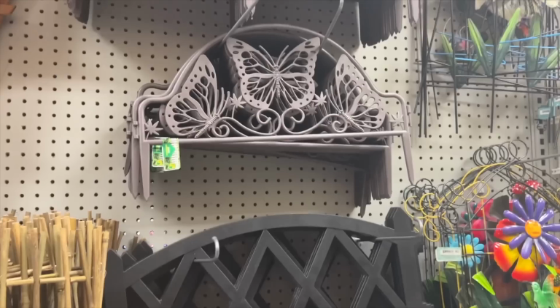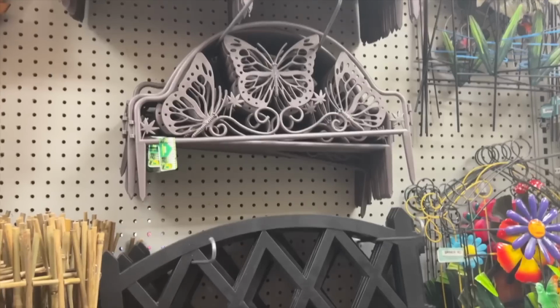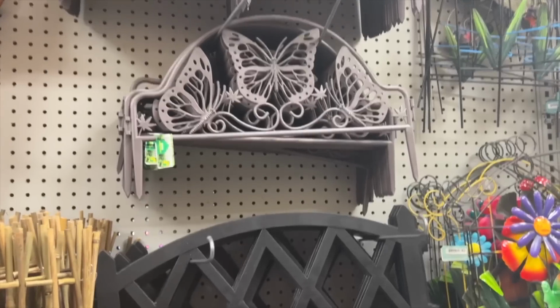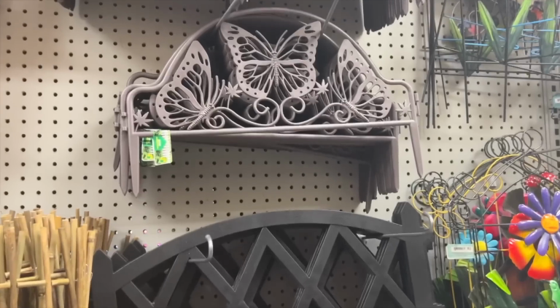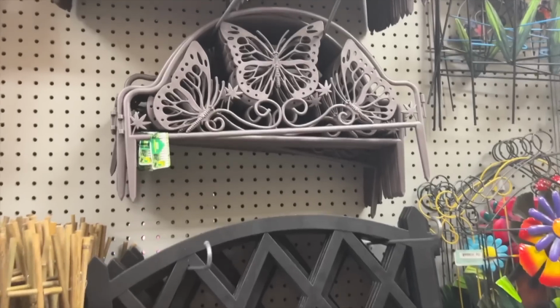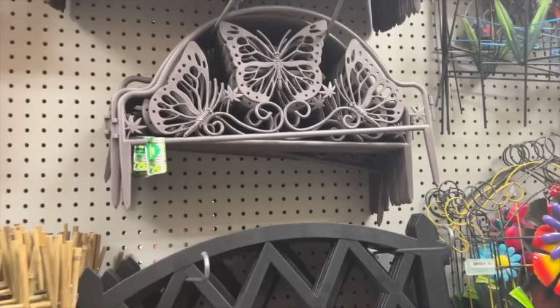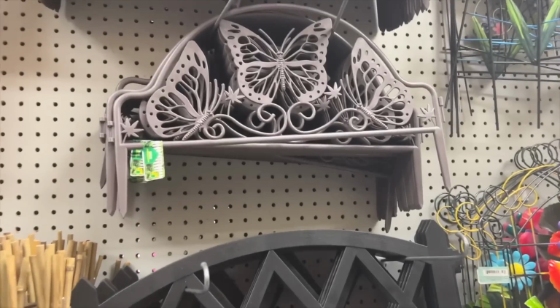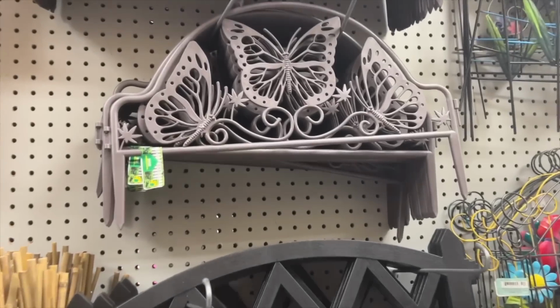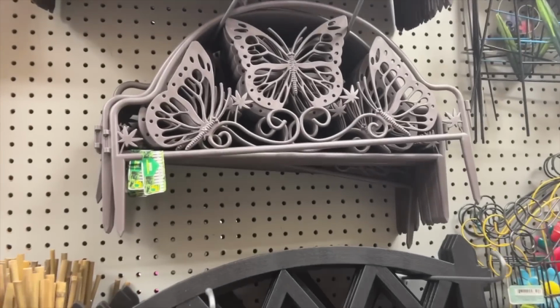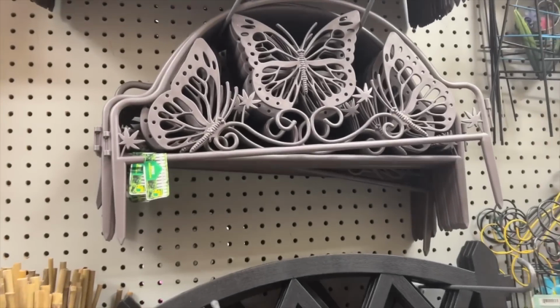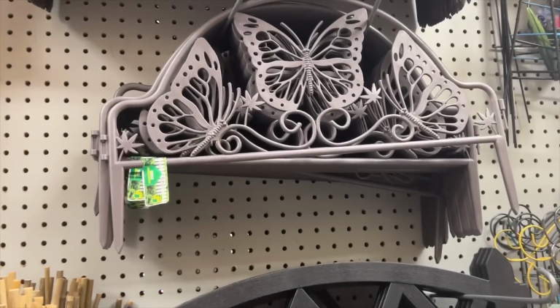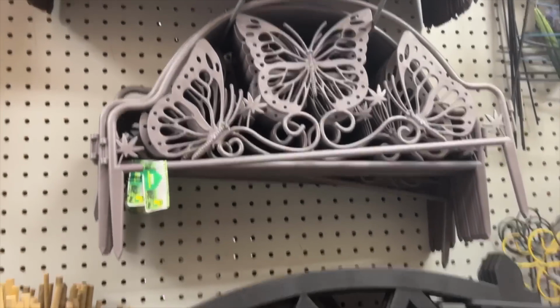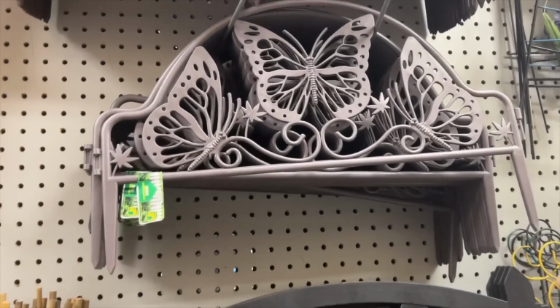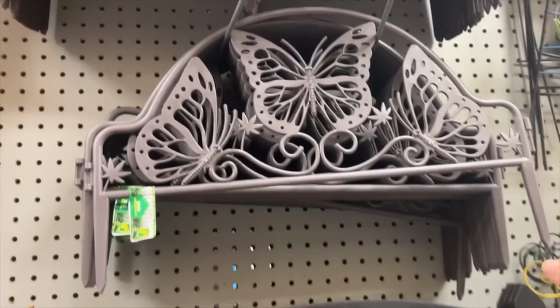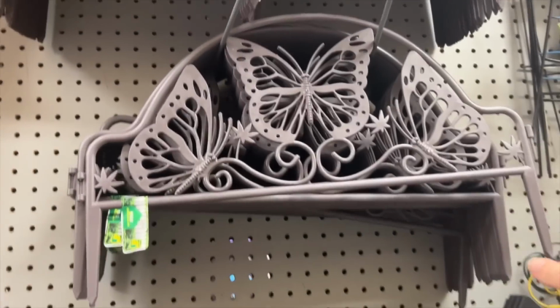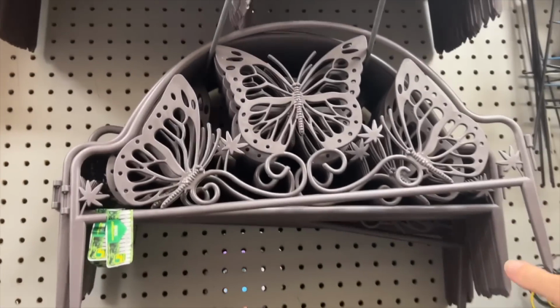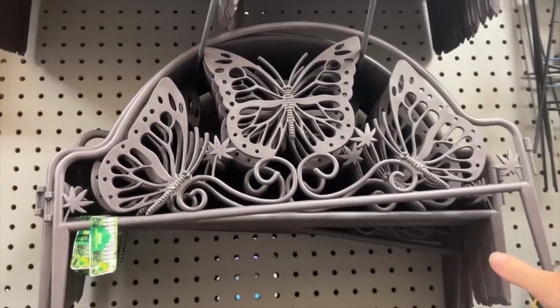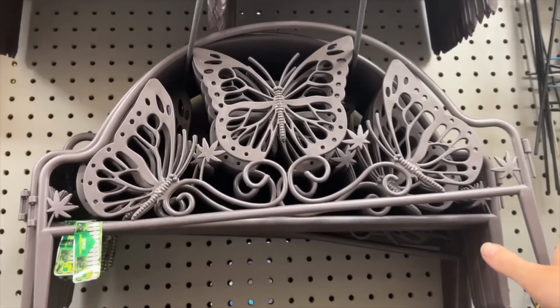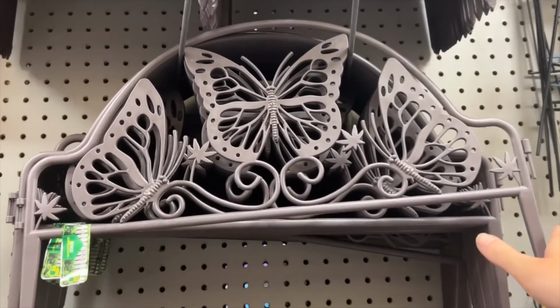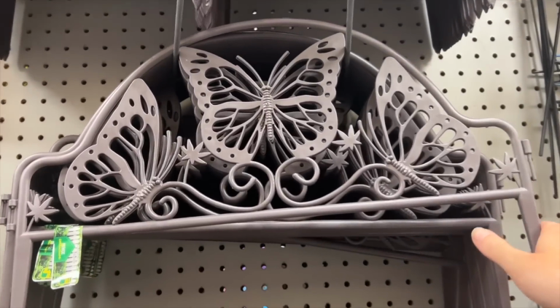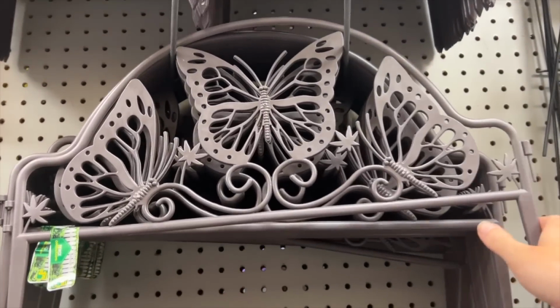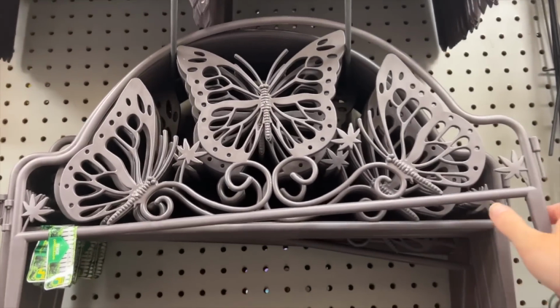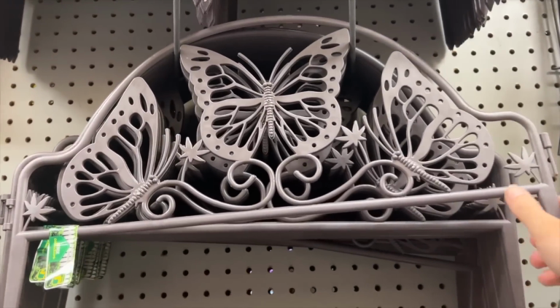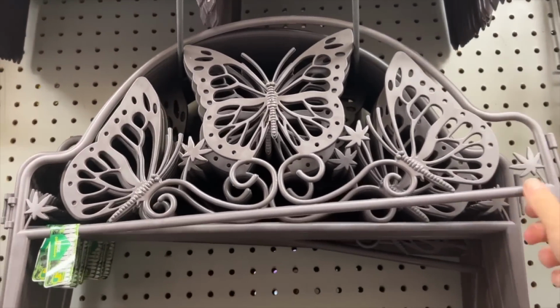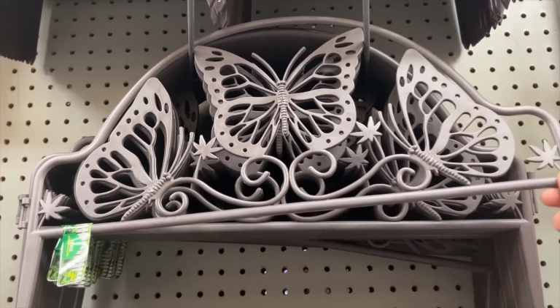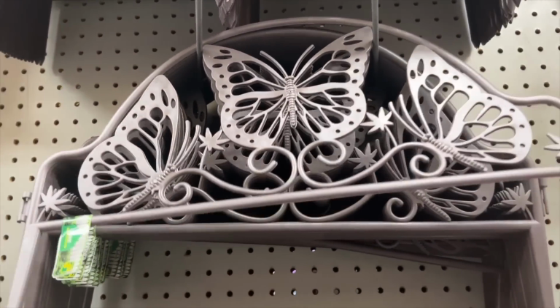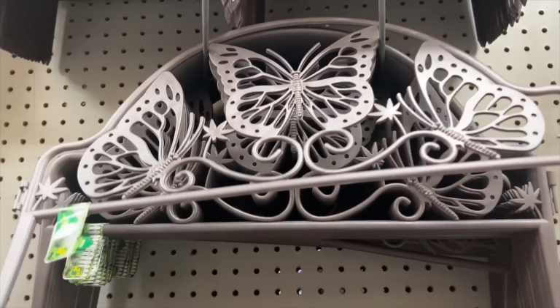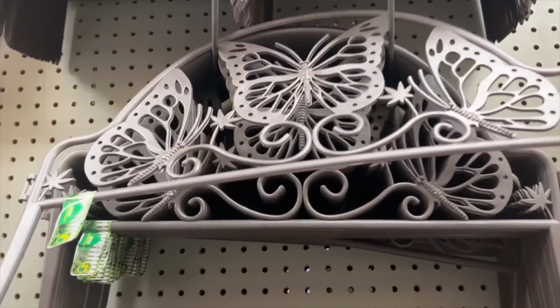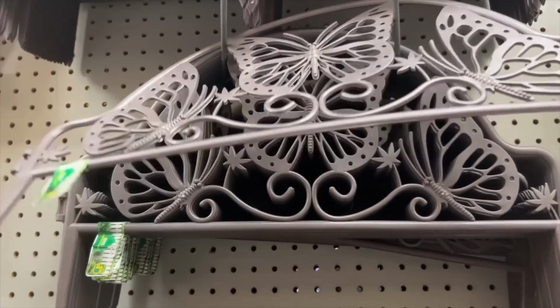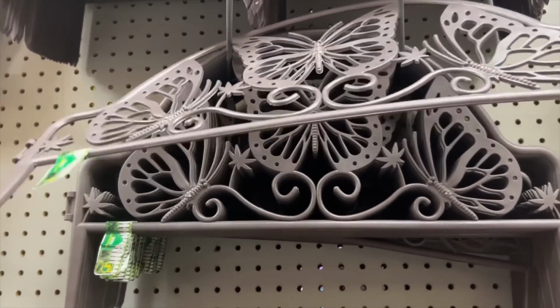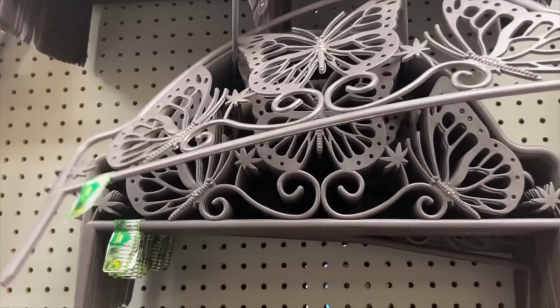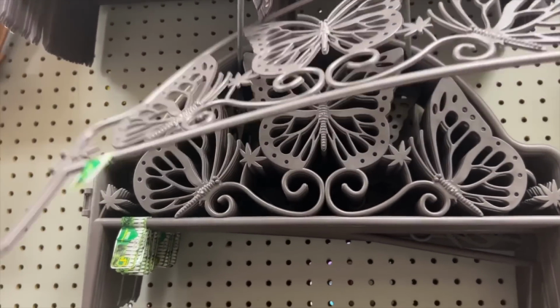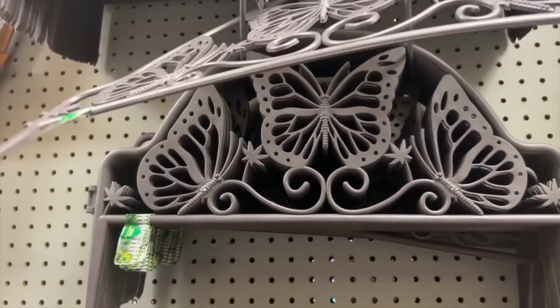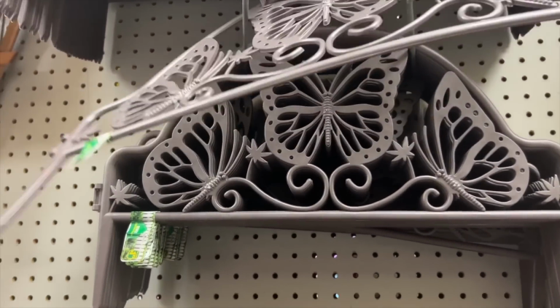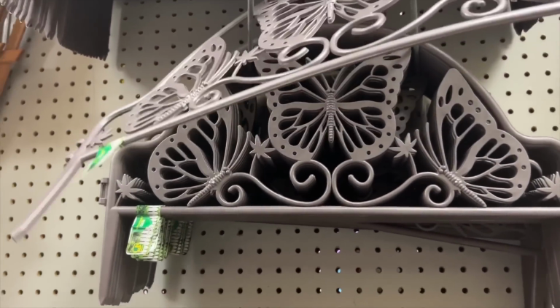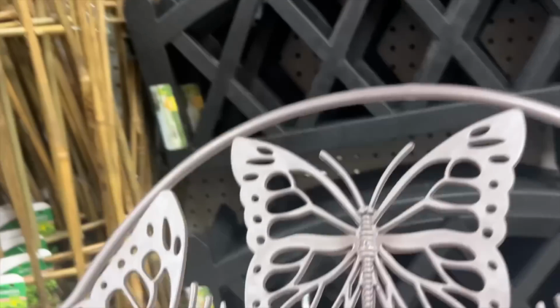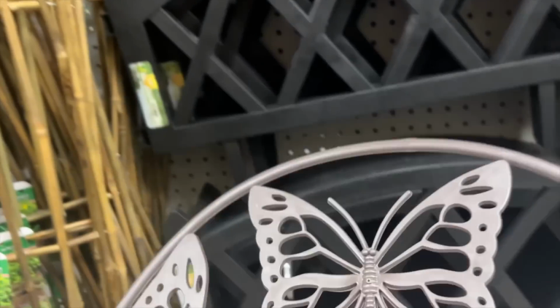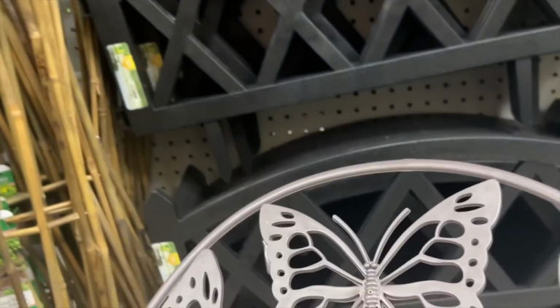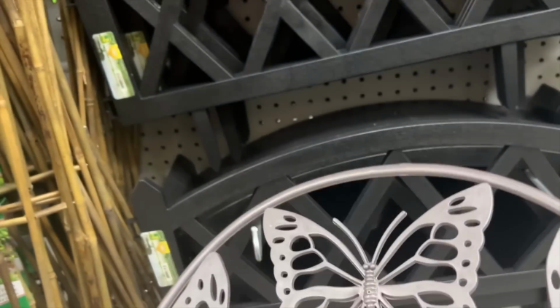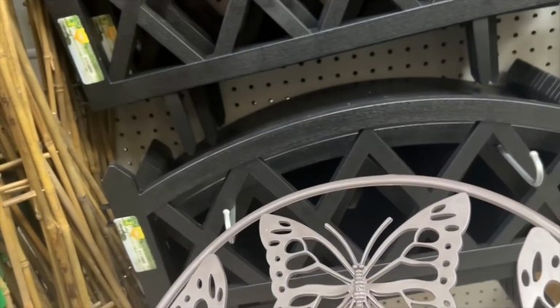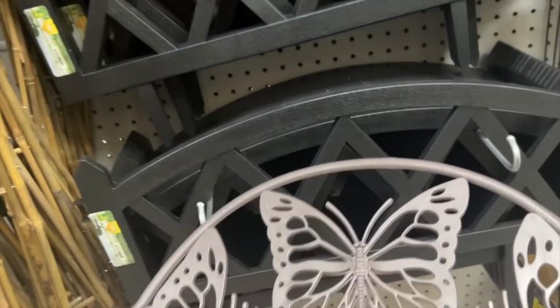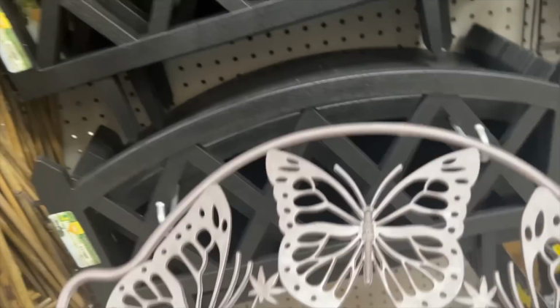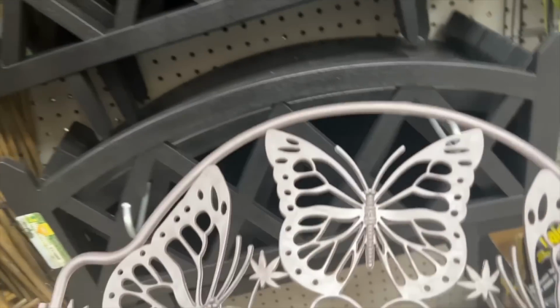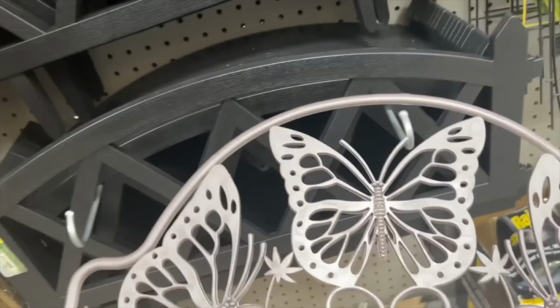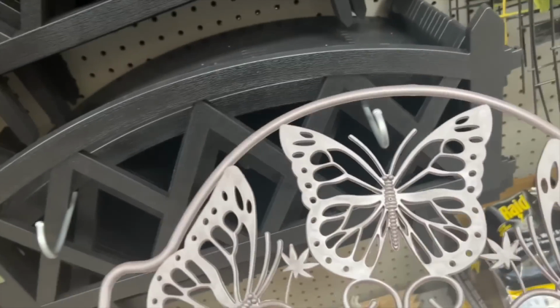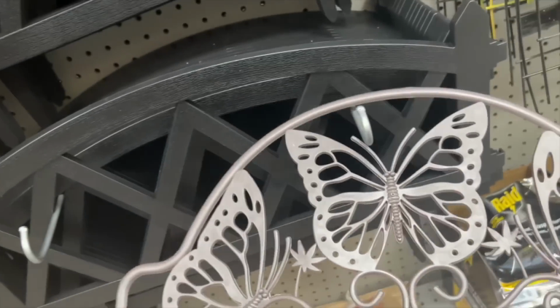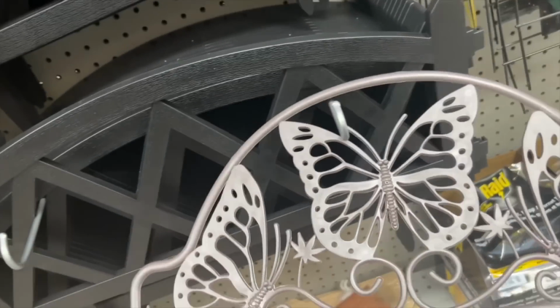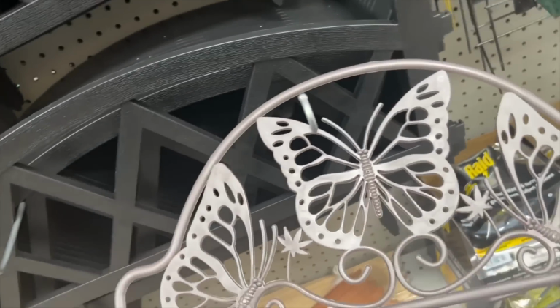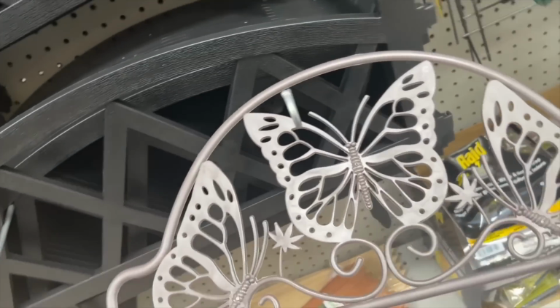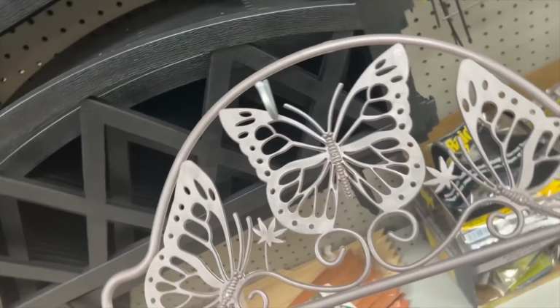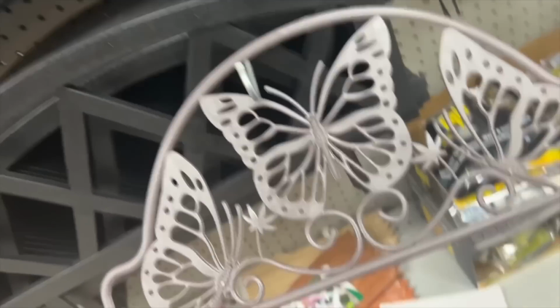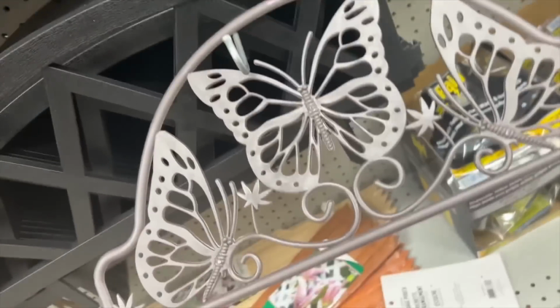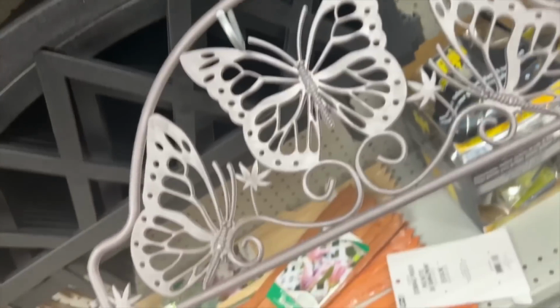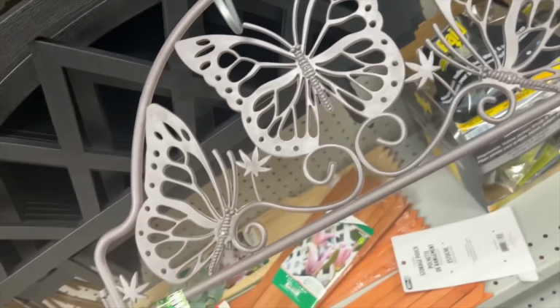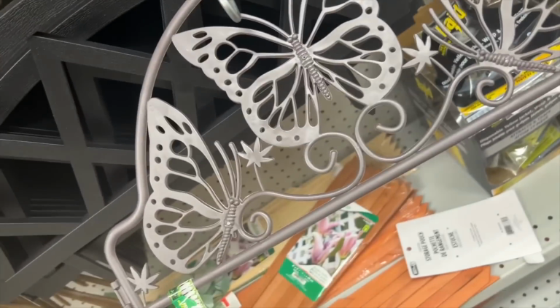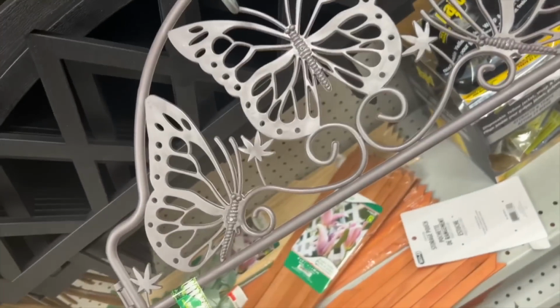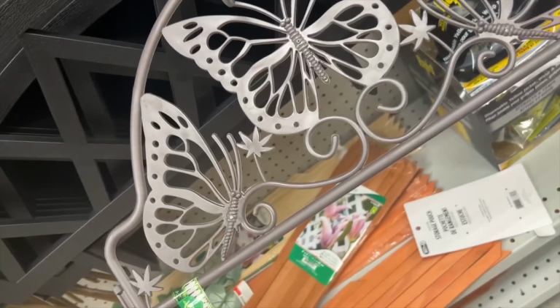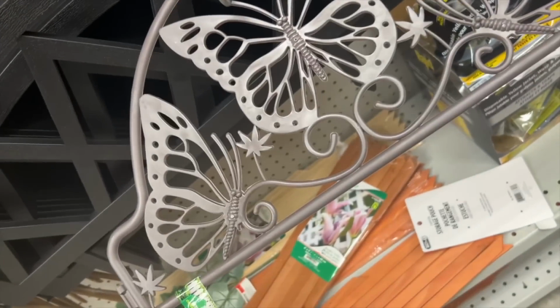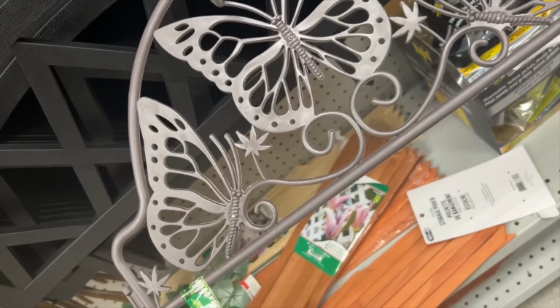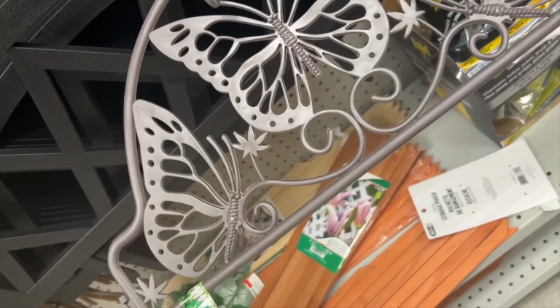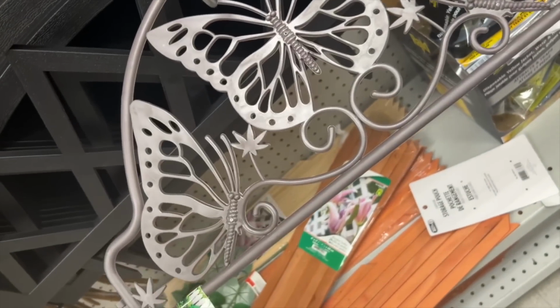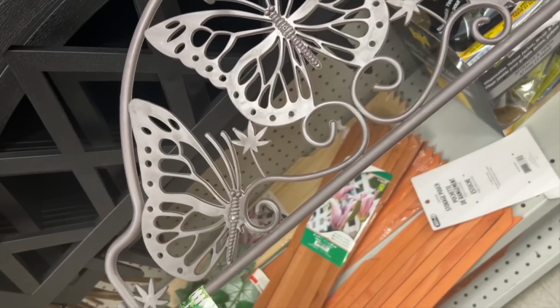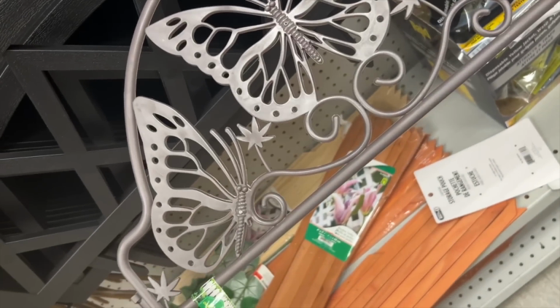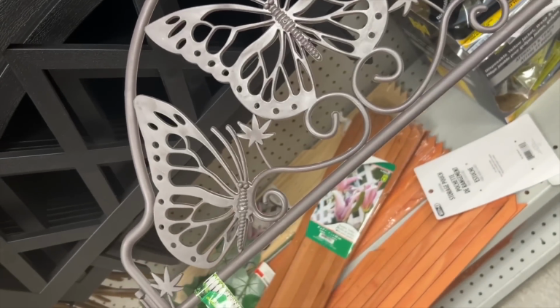I came across these adorable plastic garden fences at my local dollar store, and as soon as I saw them I knew they'd be perfect for a summer project I had in mind.